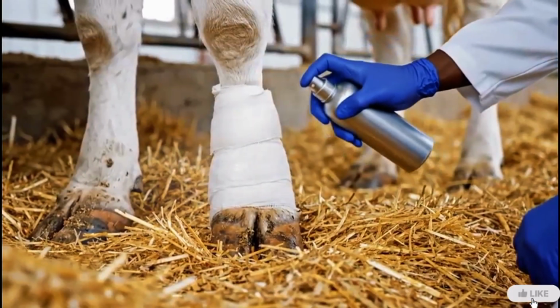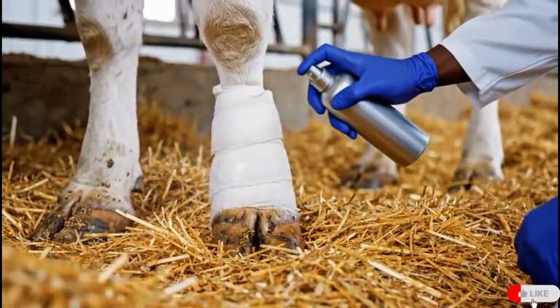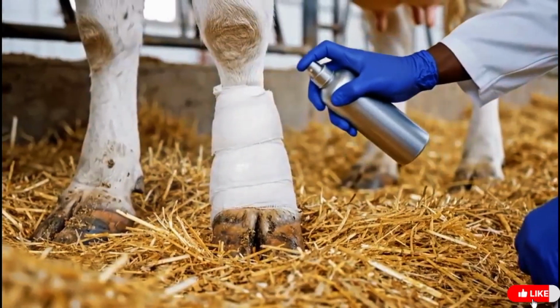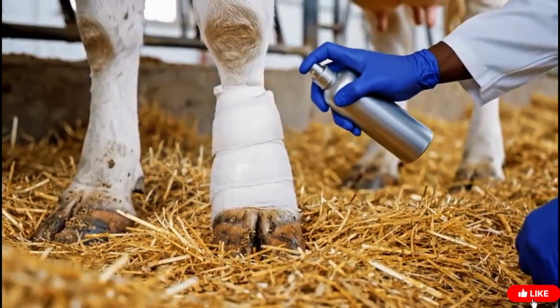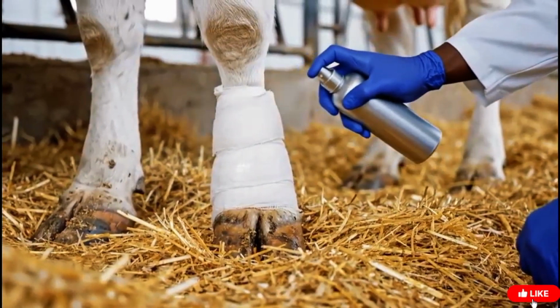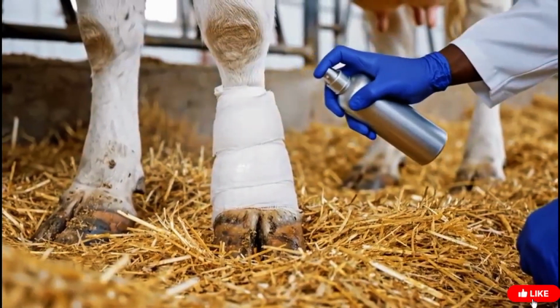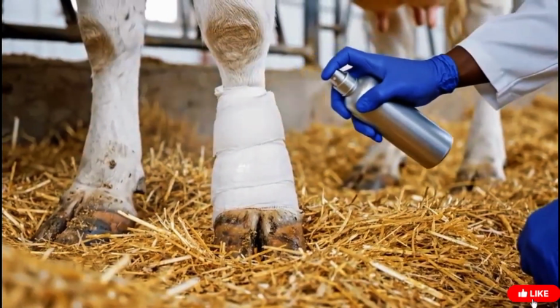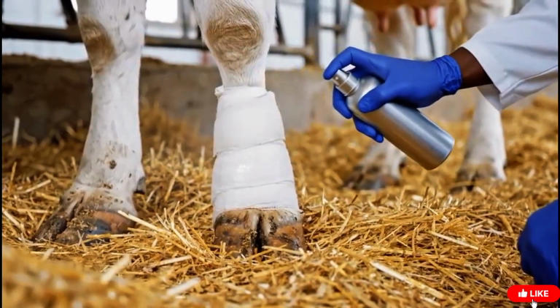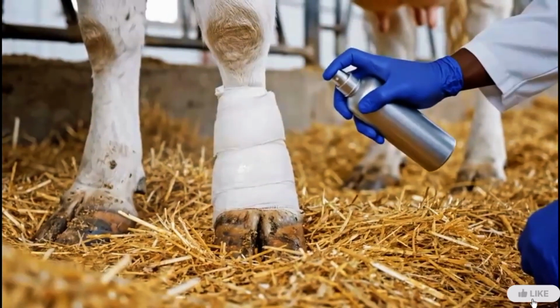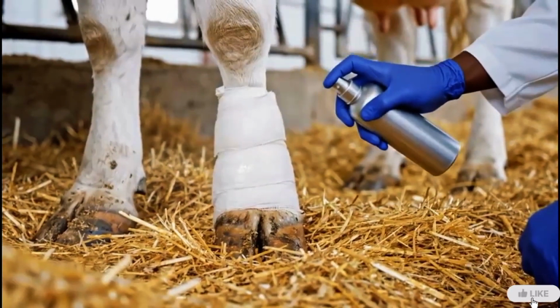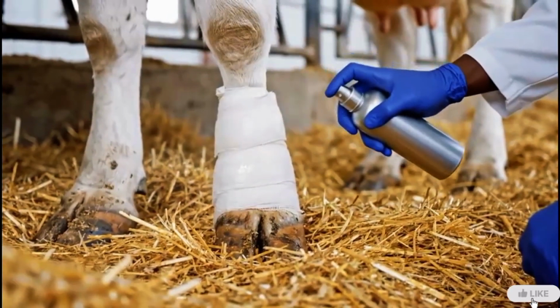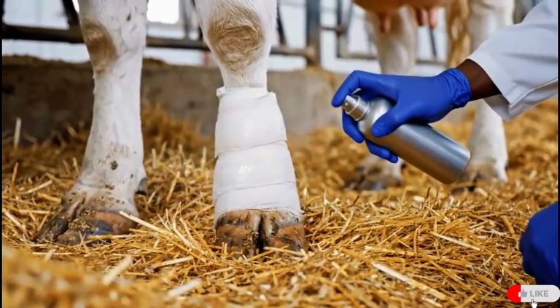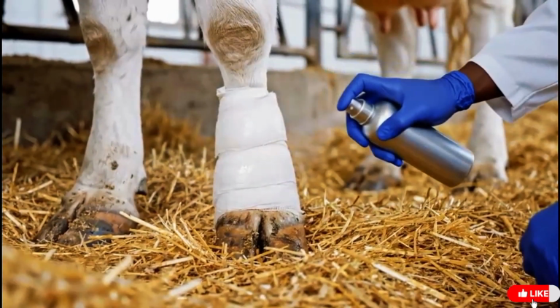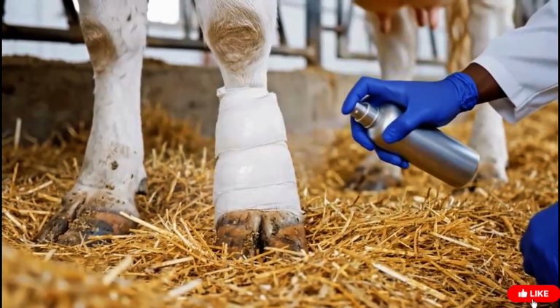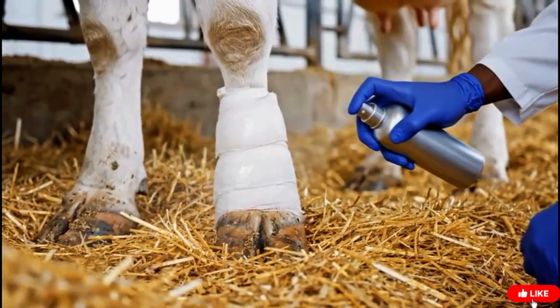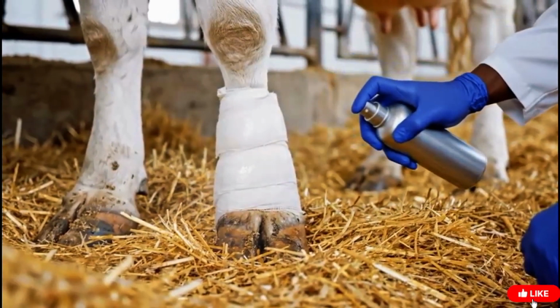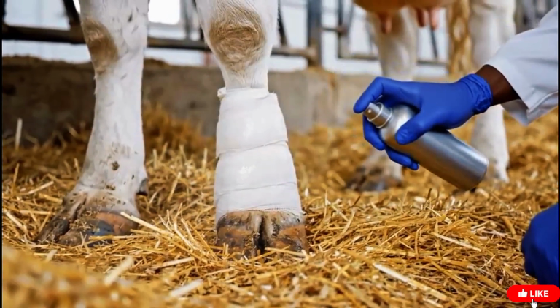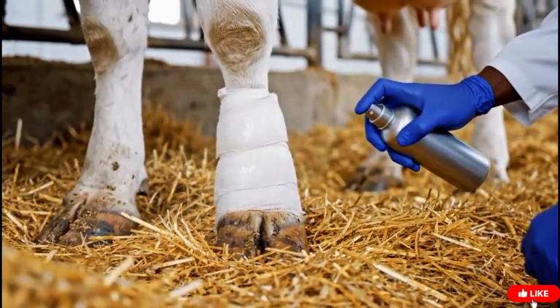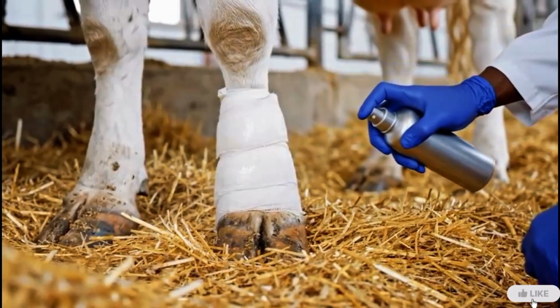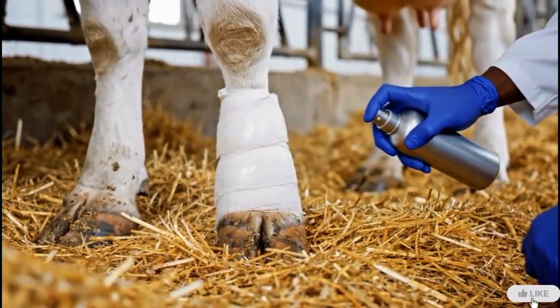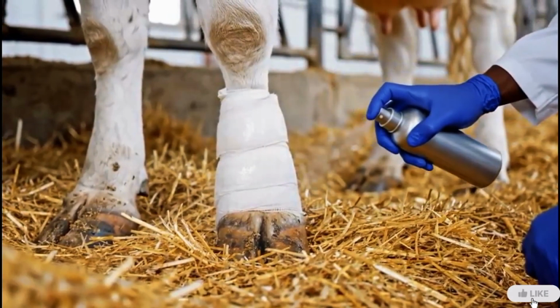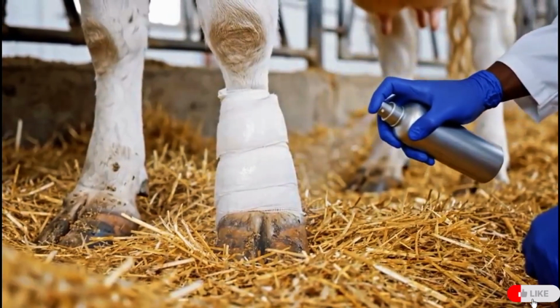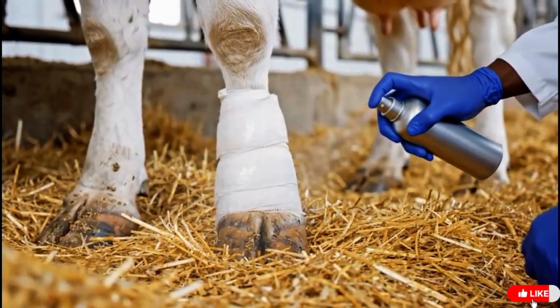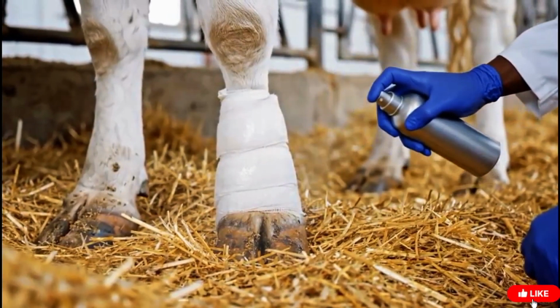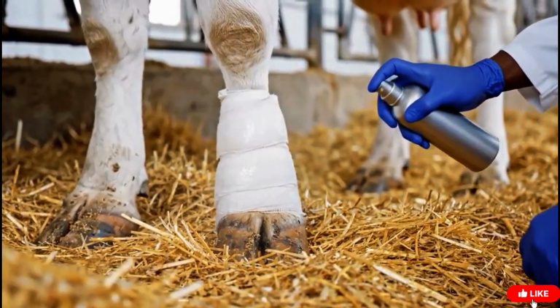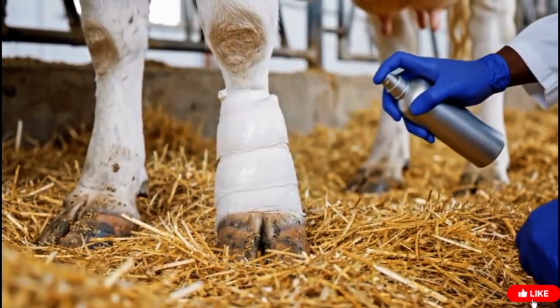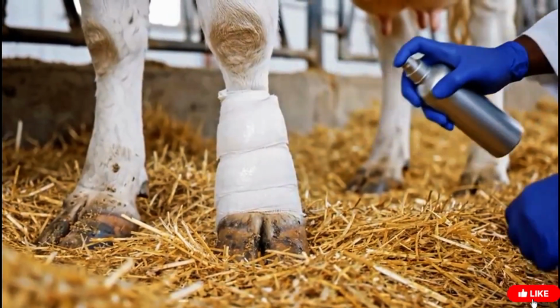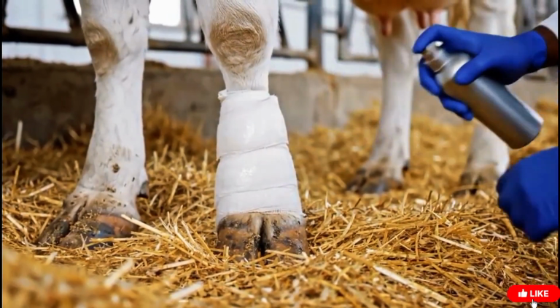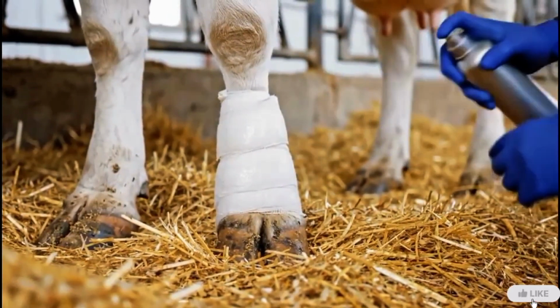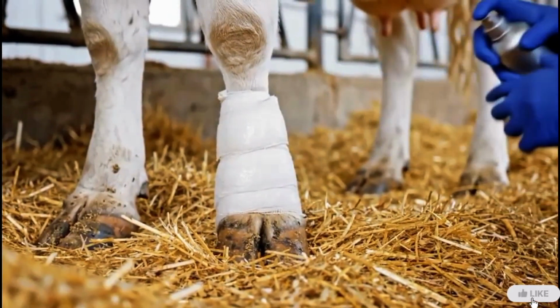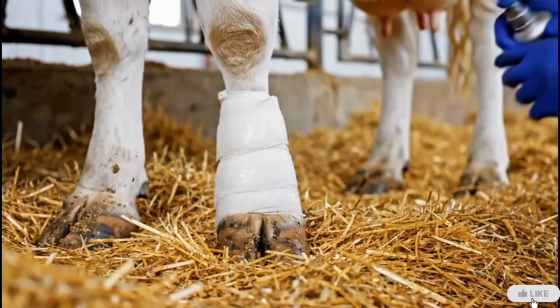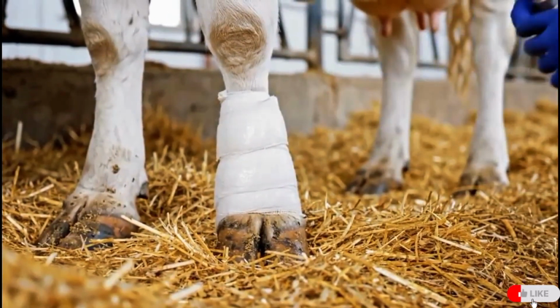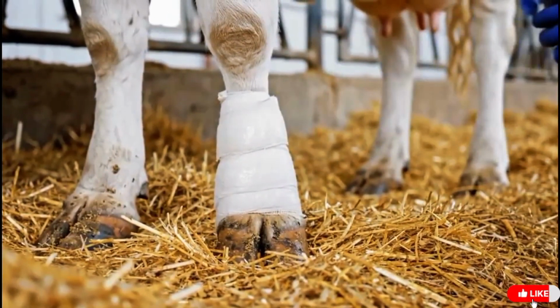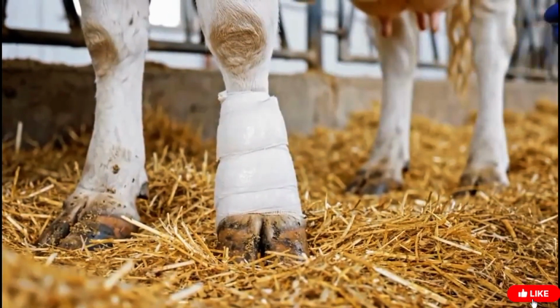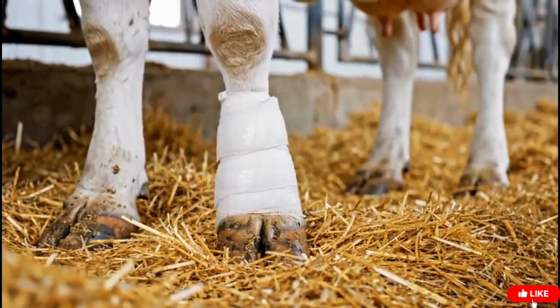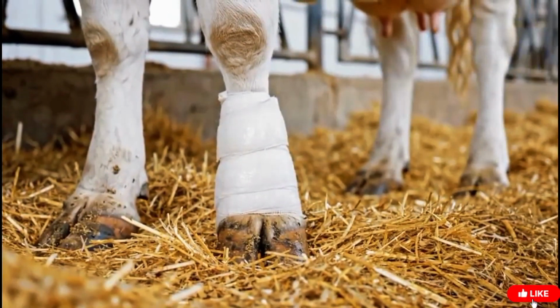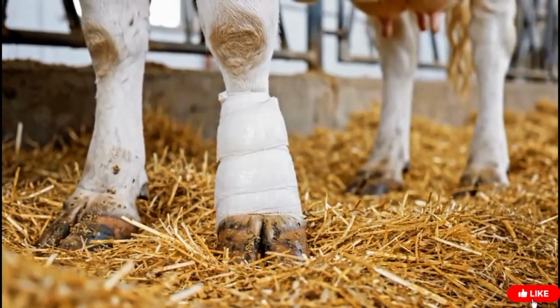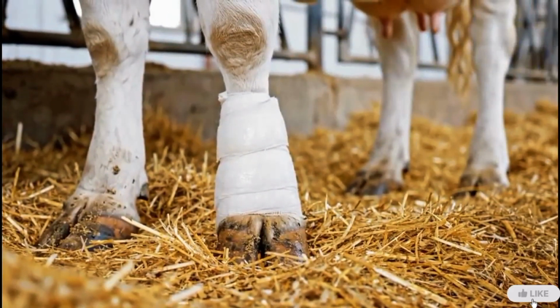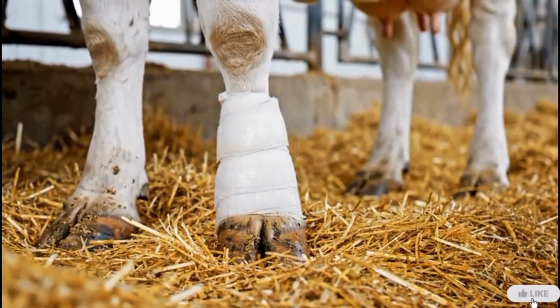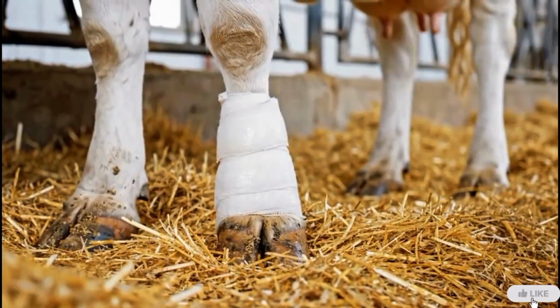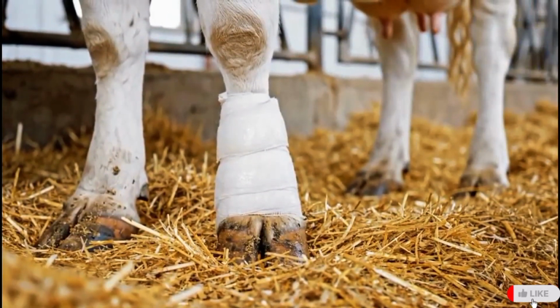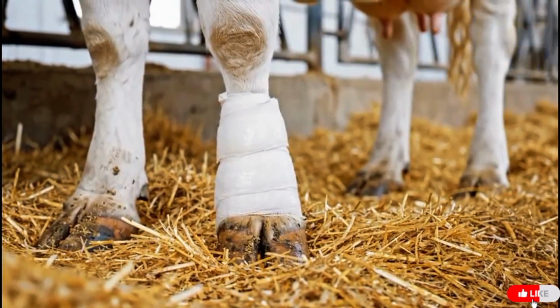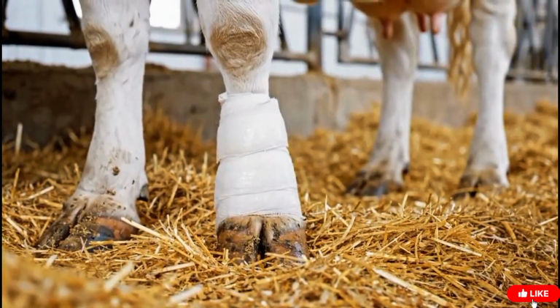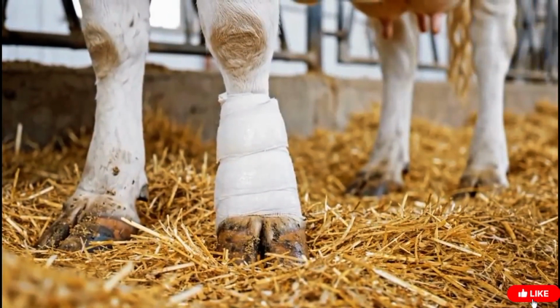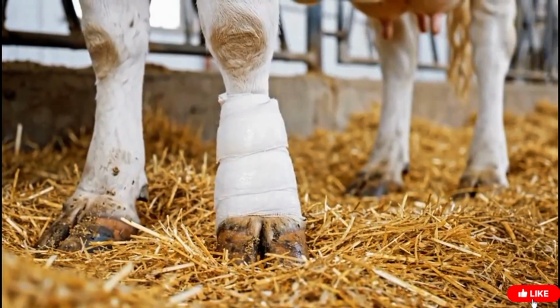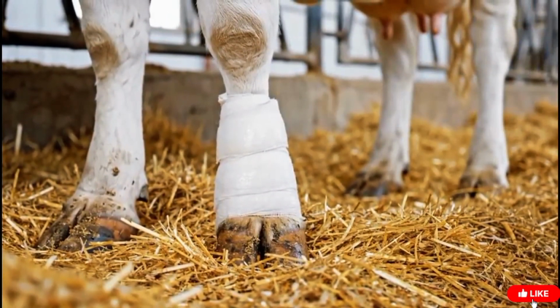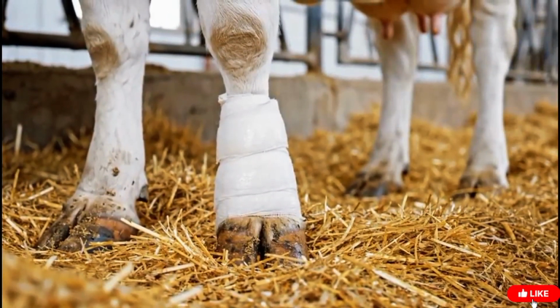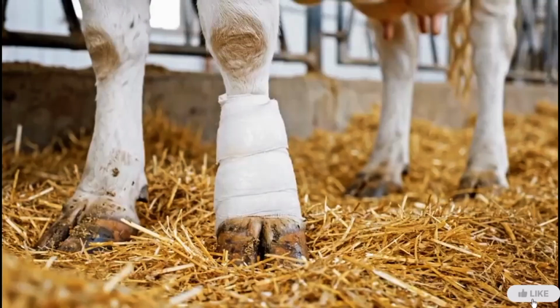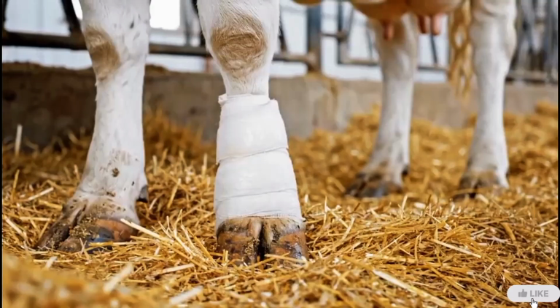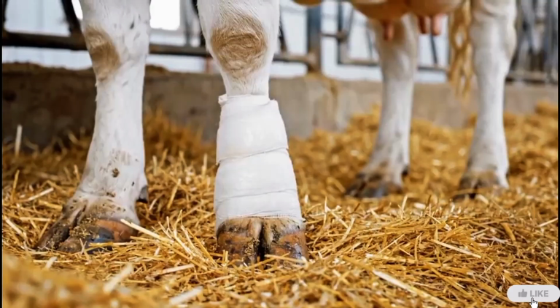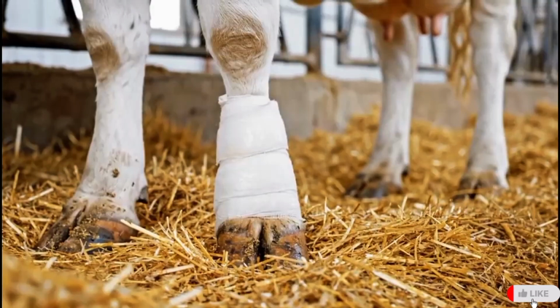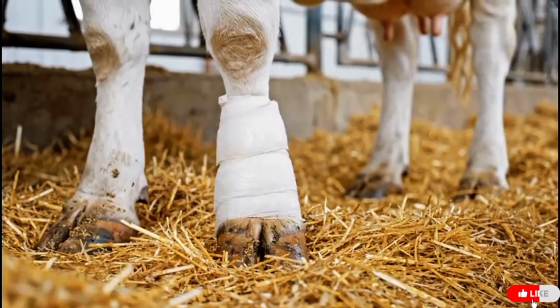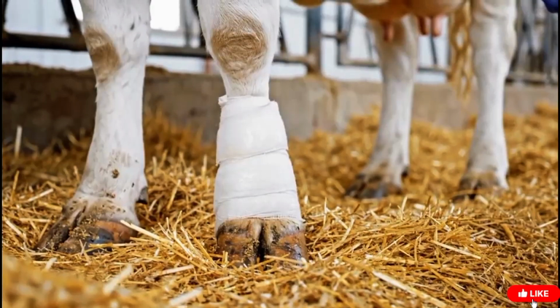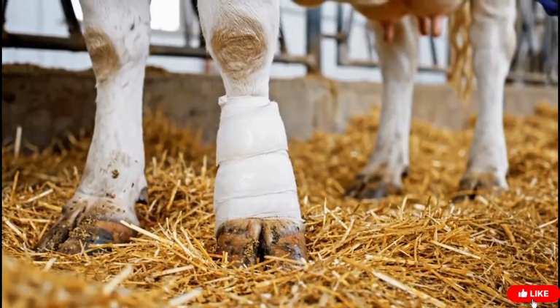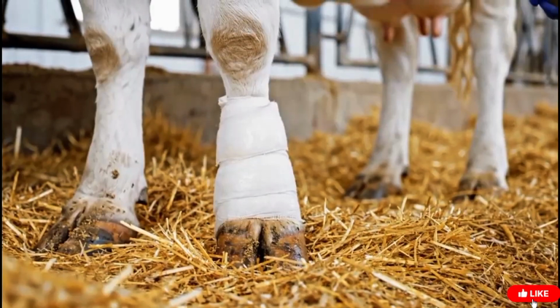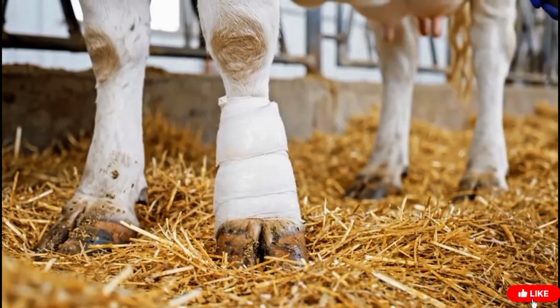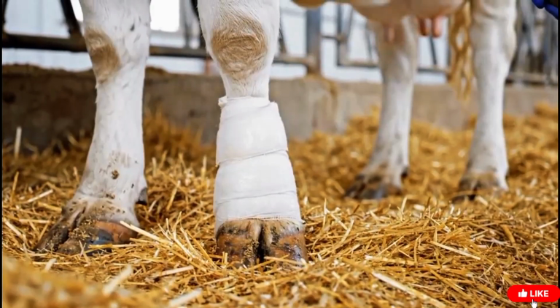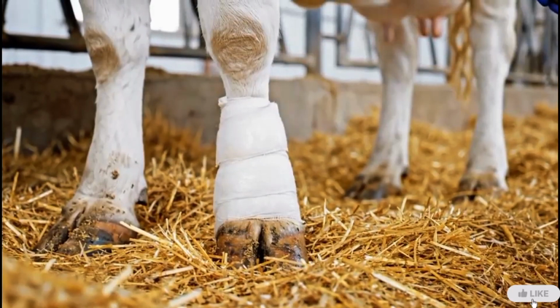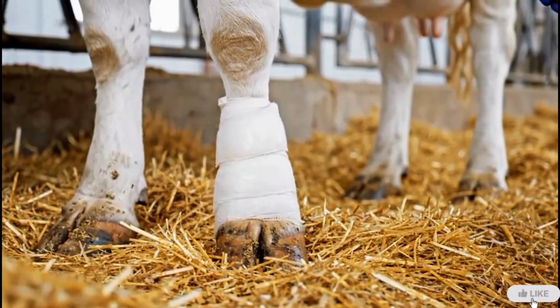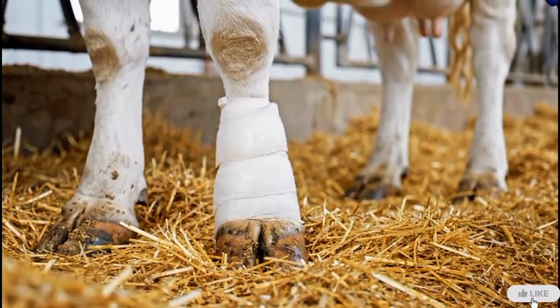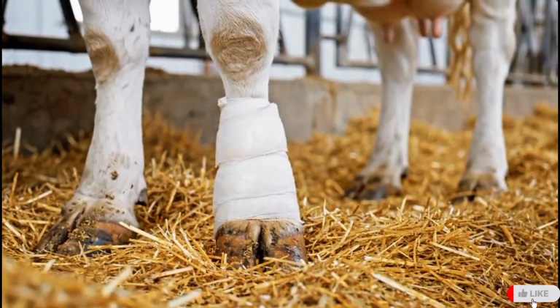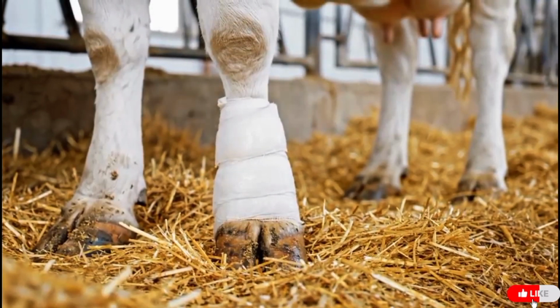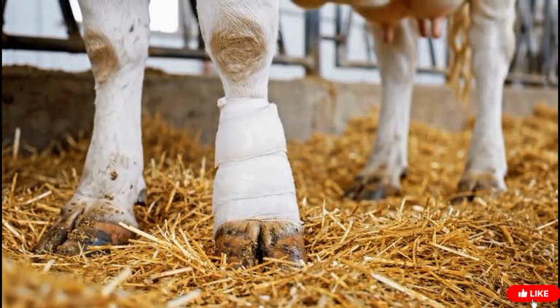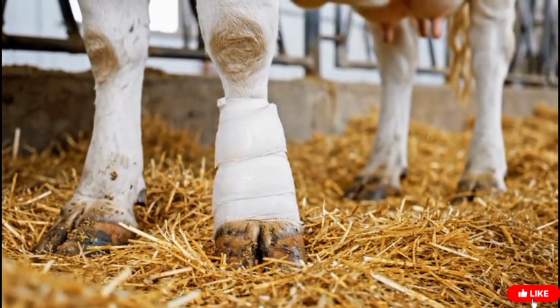A final layer of protective medicine is sprayed to prevent moisture or bacteria from entering the hoof.